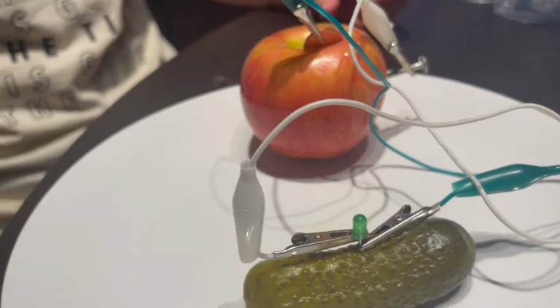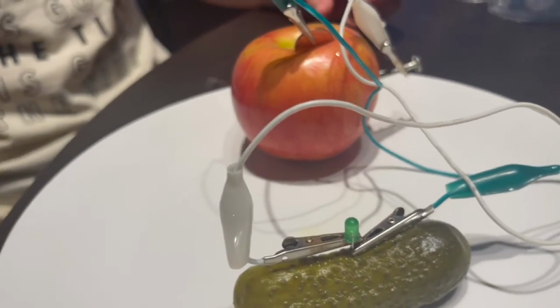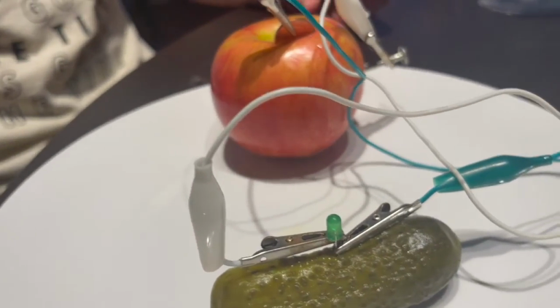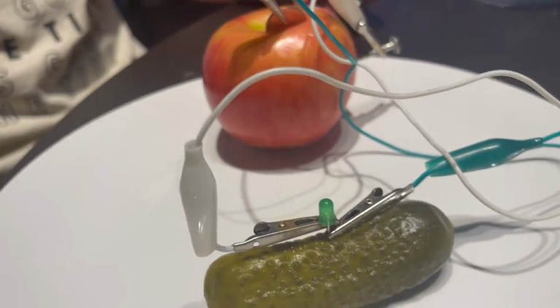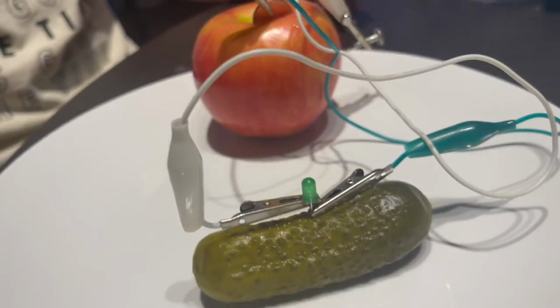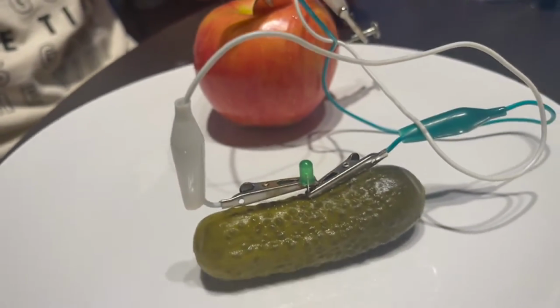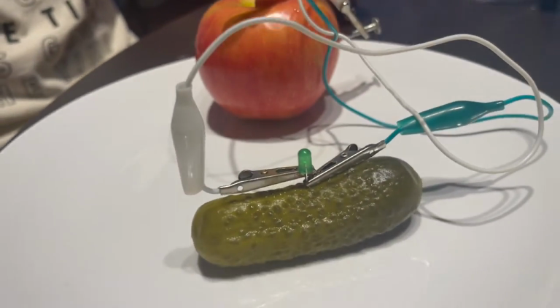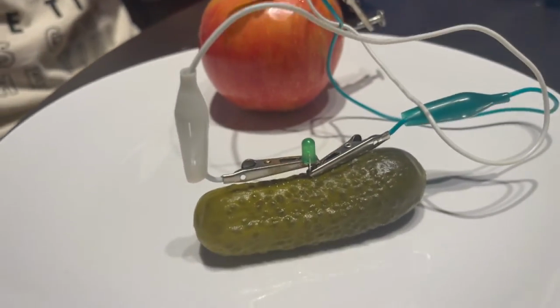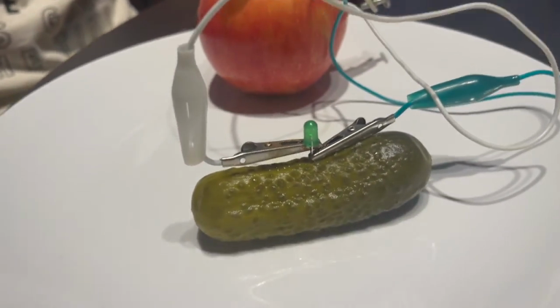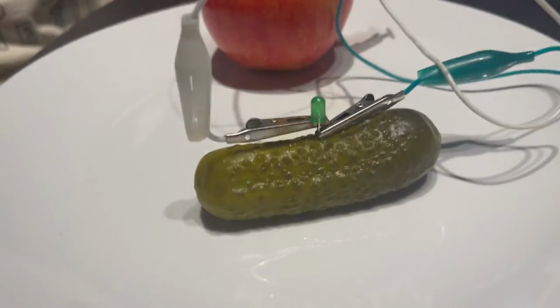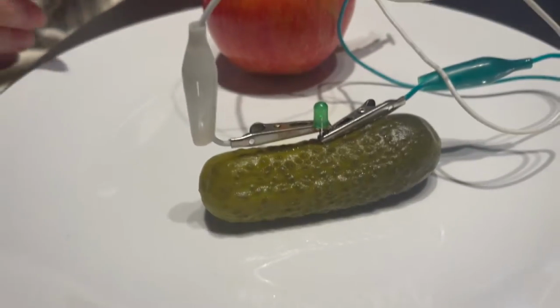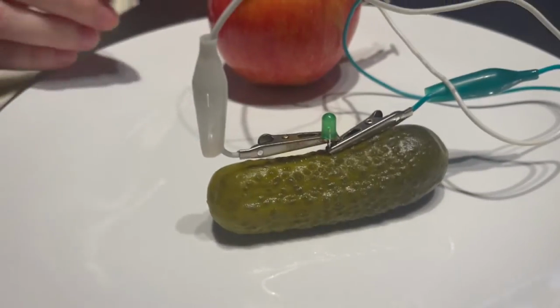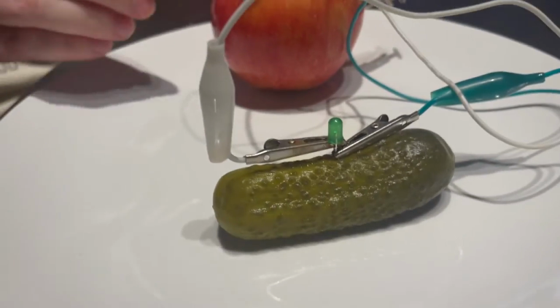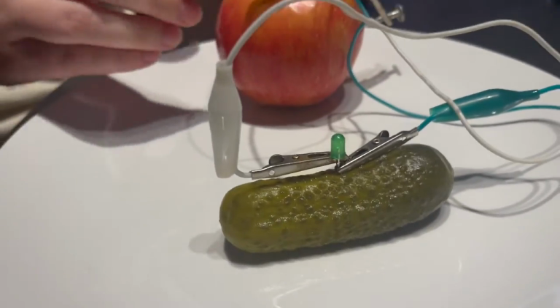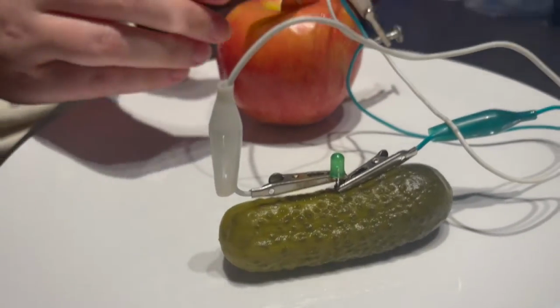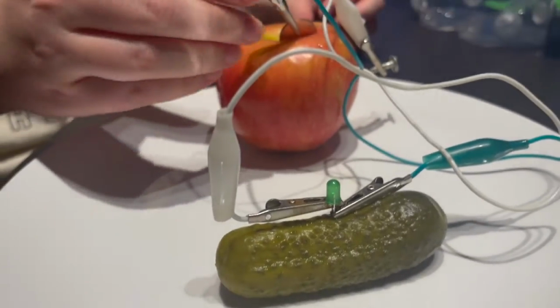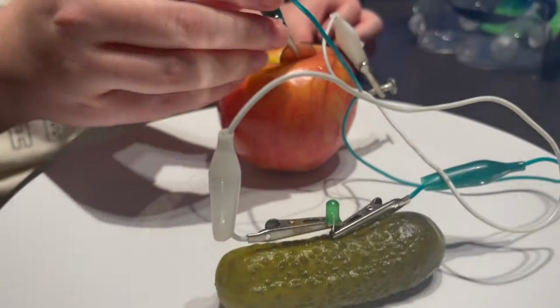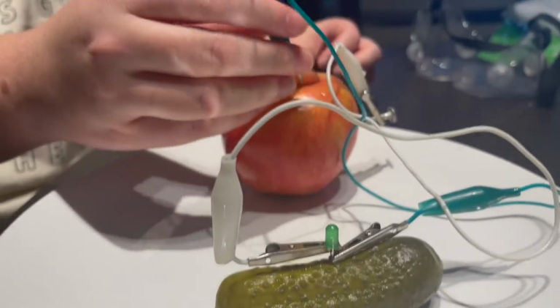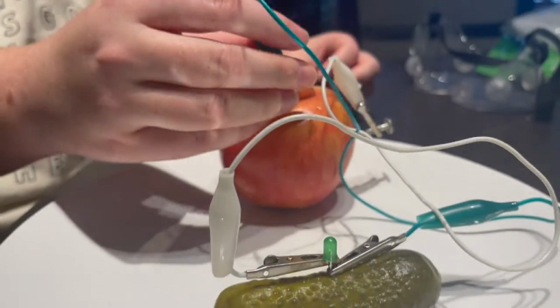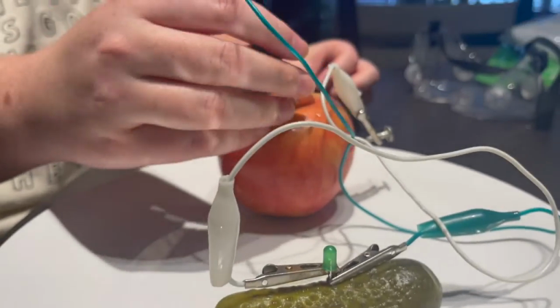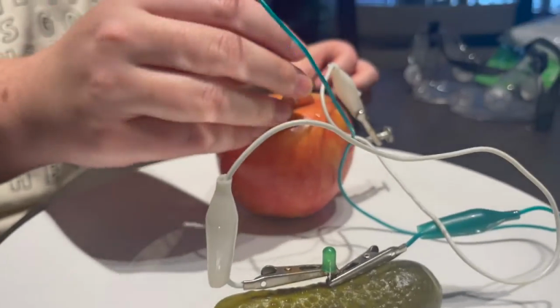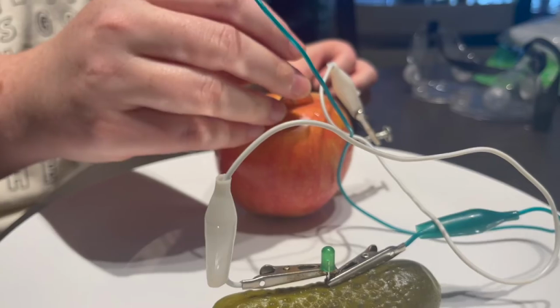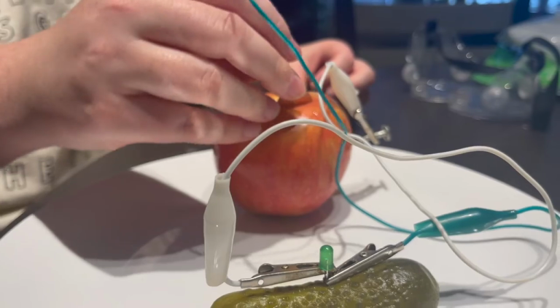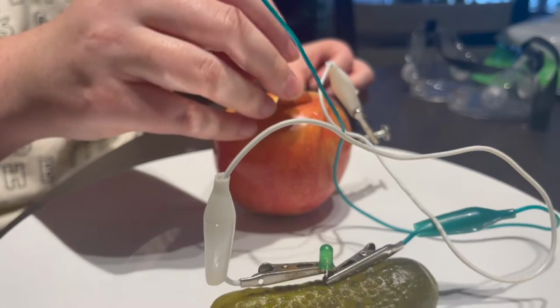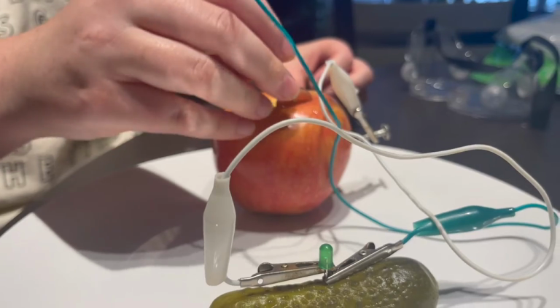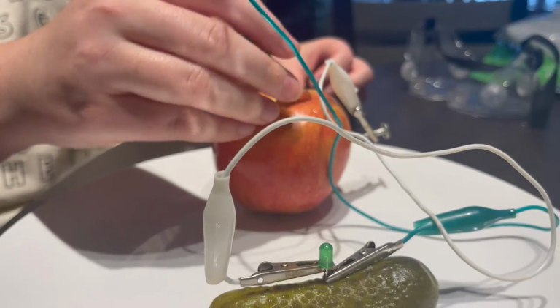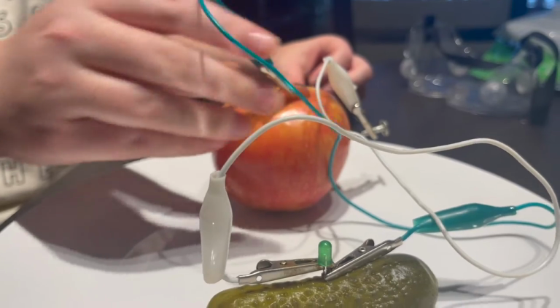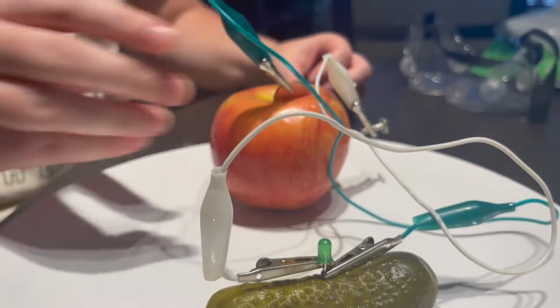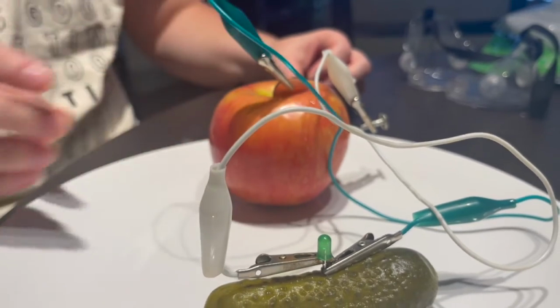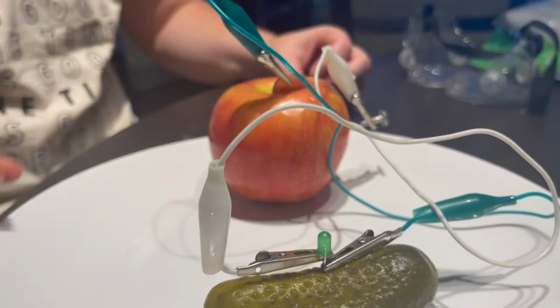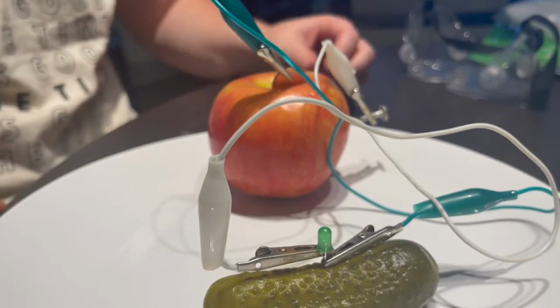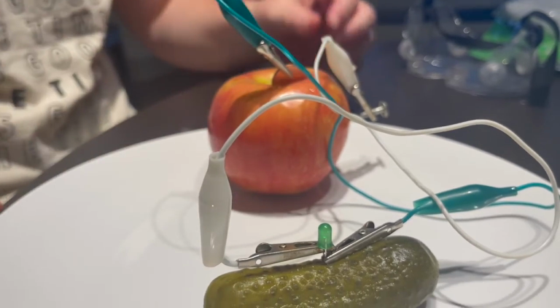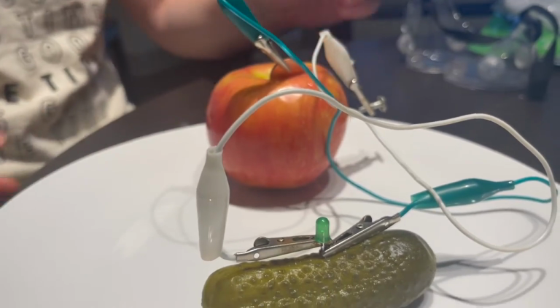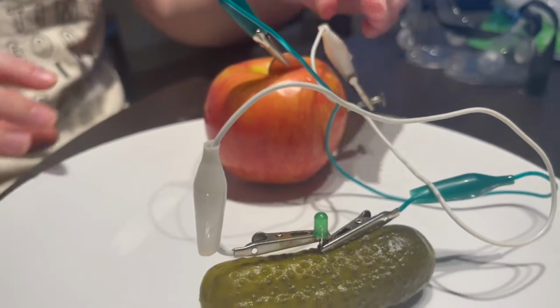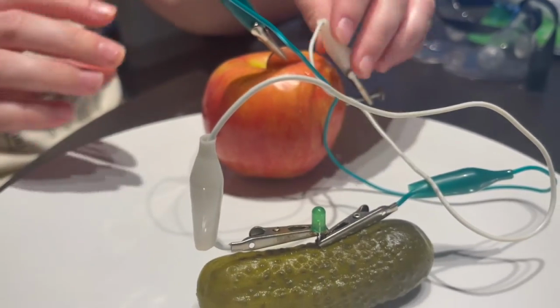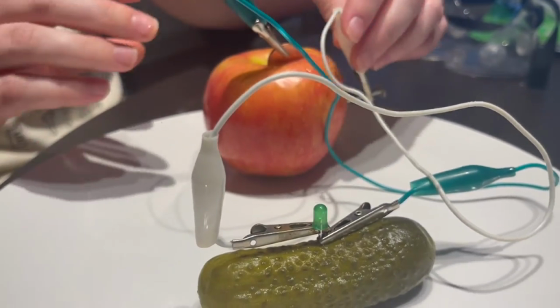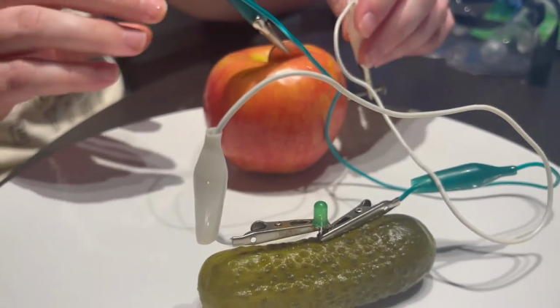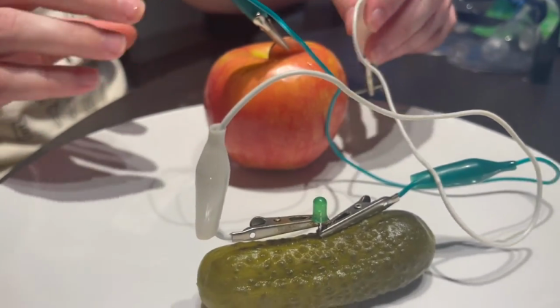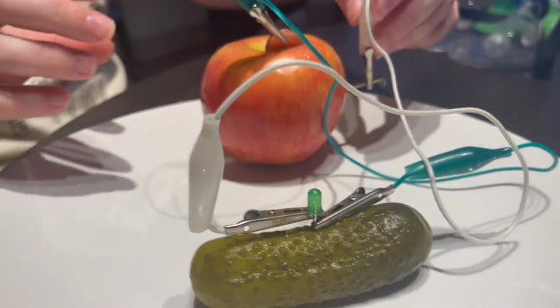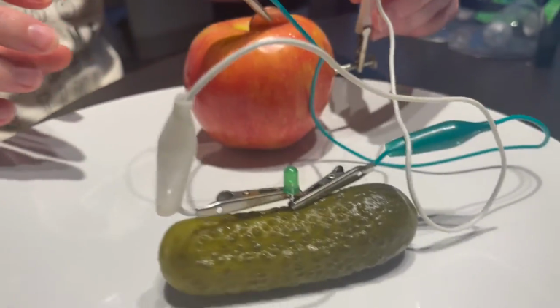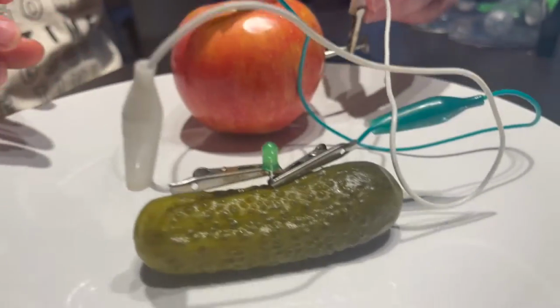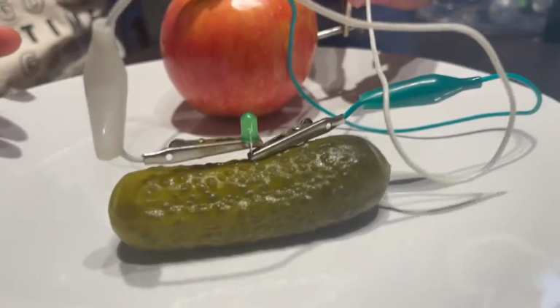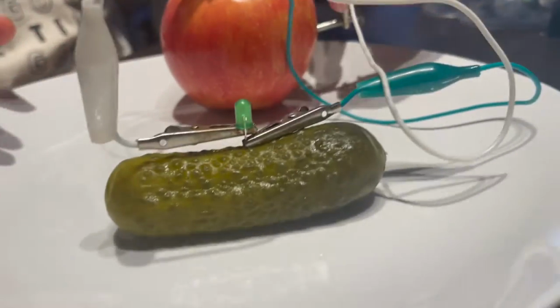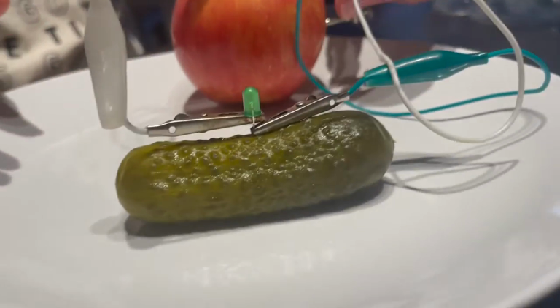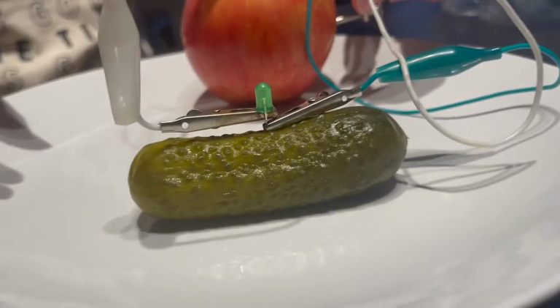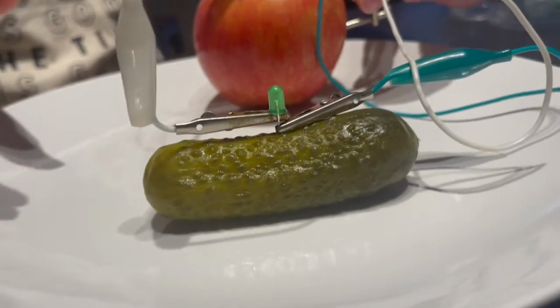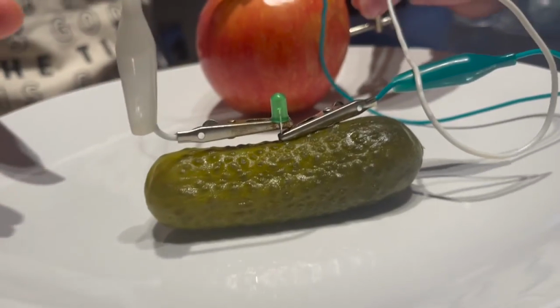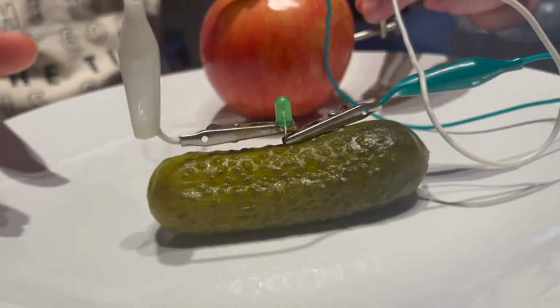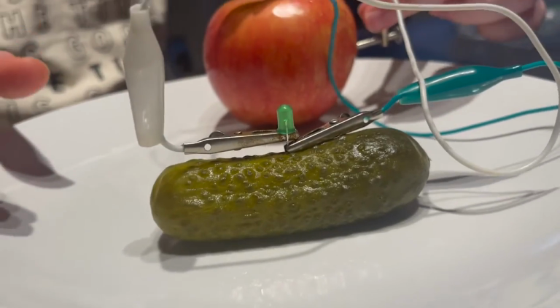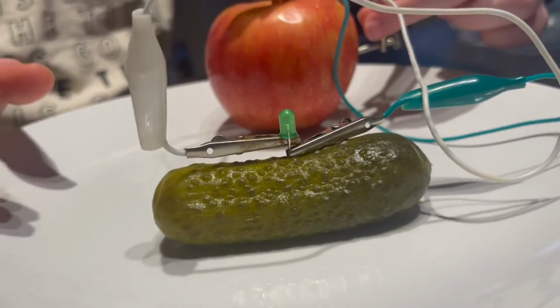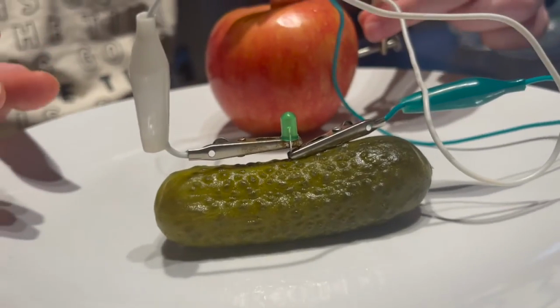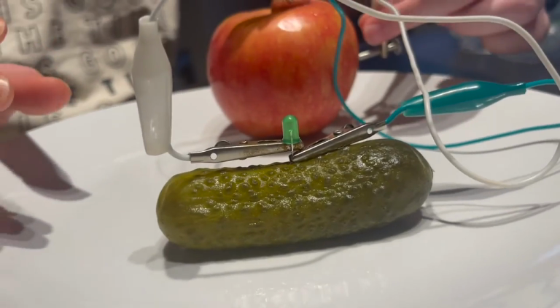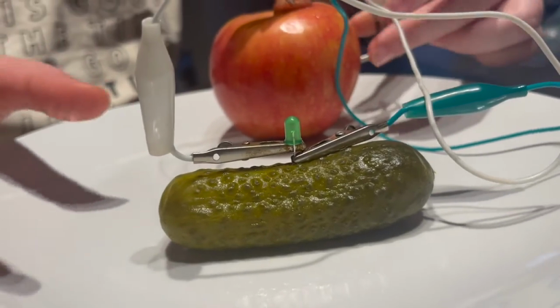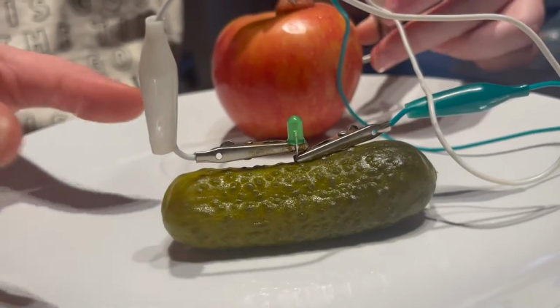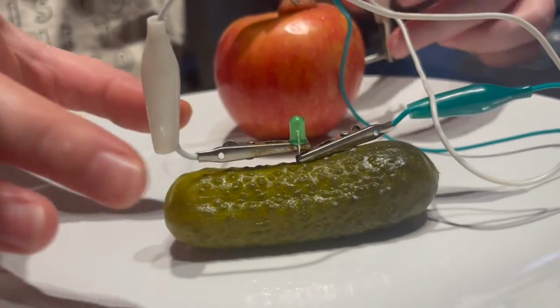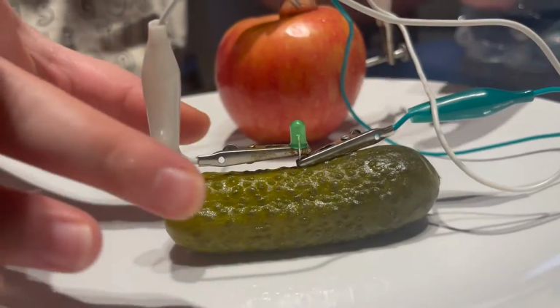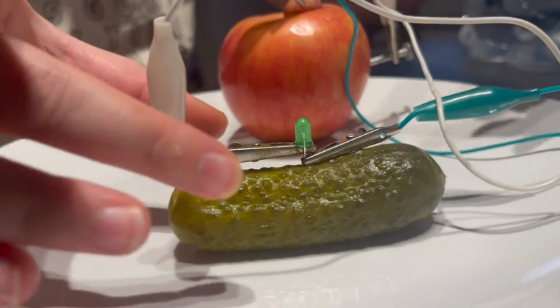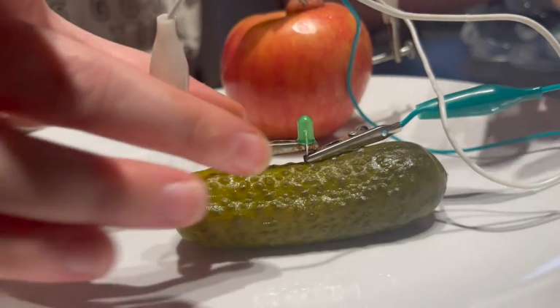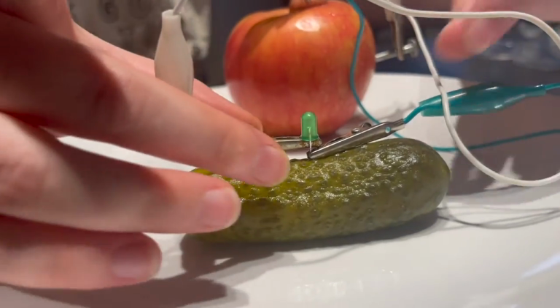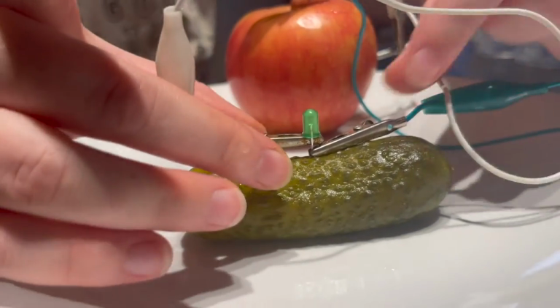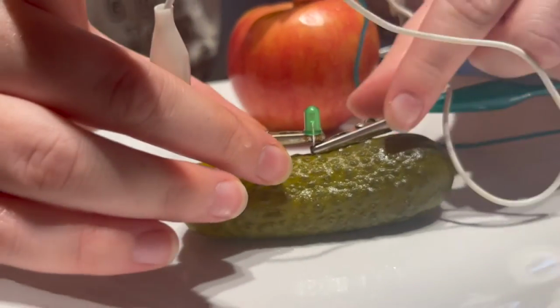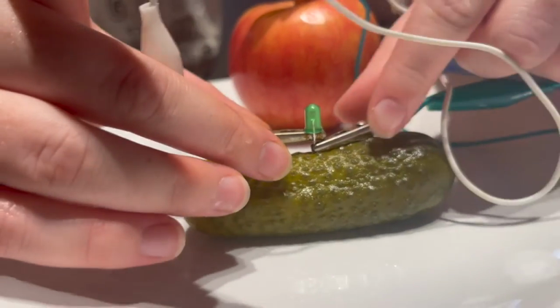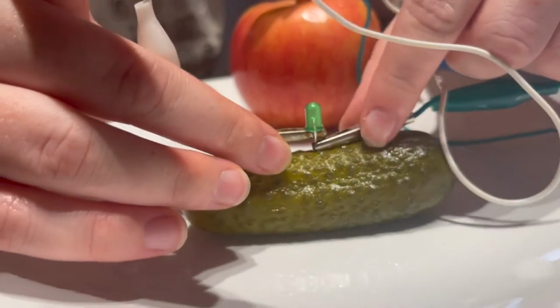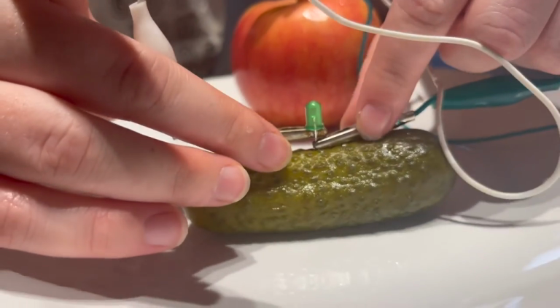Okay, and it should start to light up. But unfortunately, ours does not seem to be working.